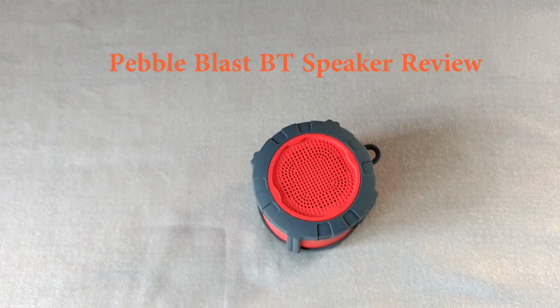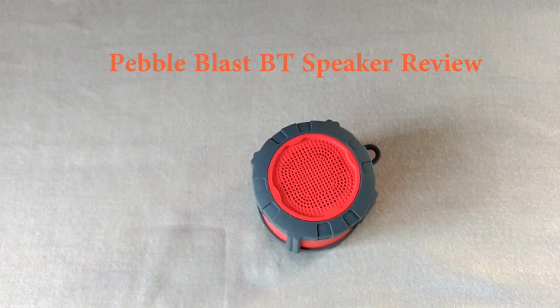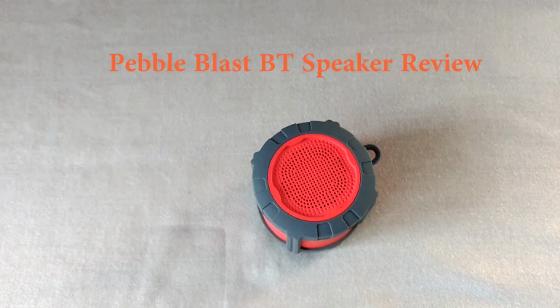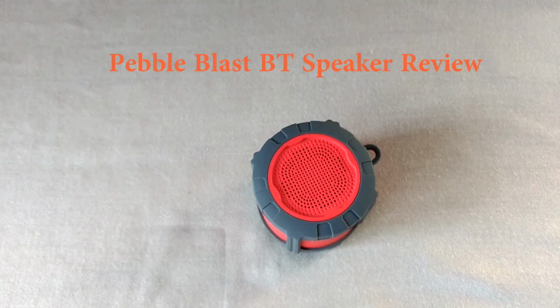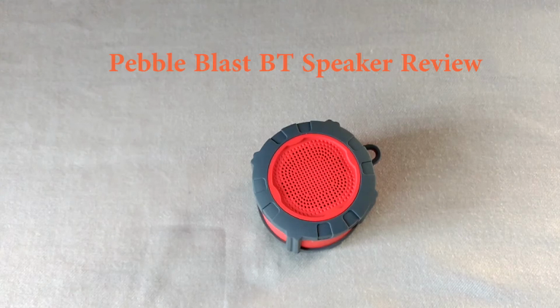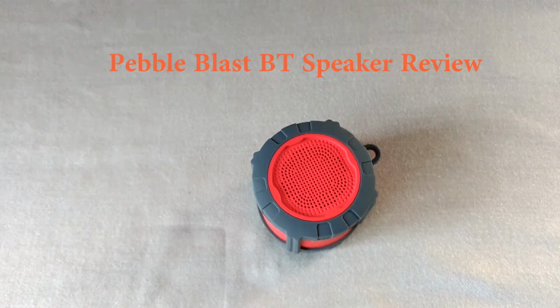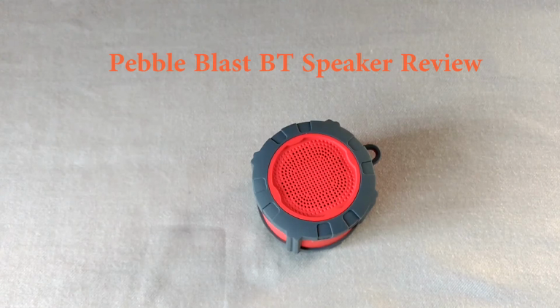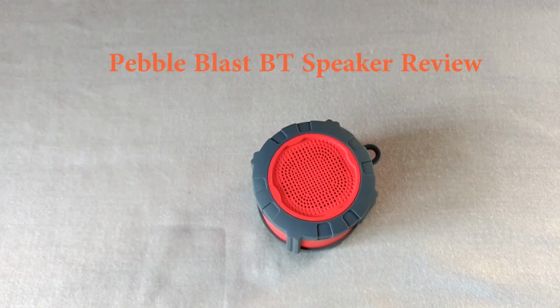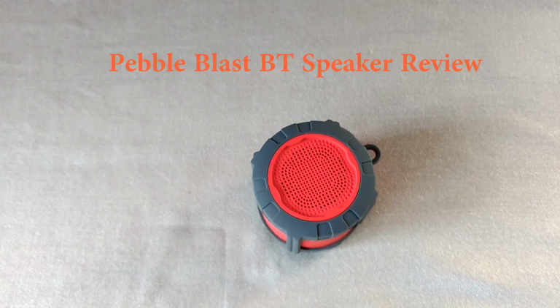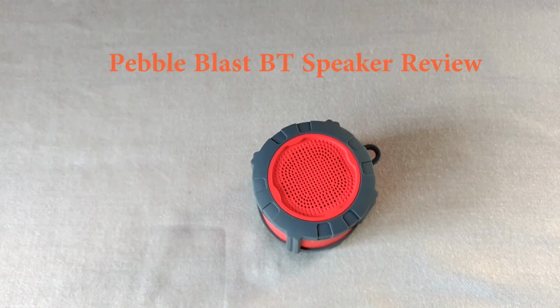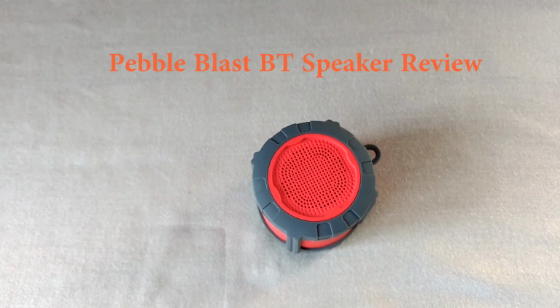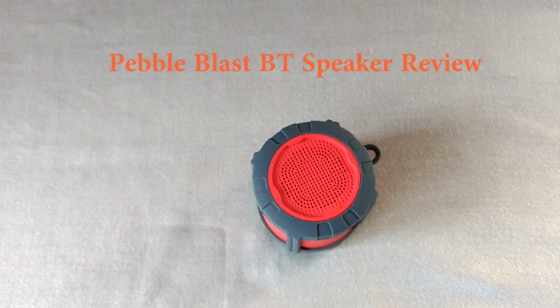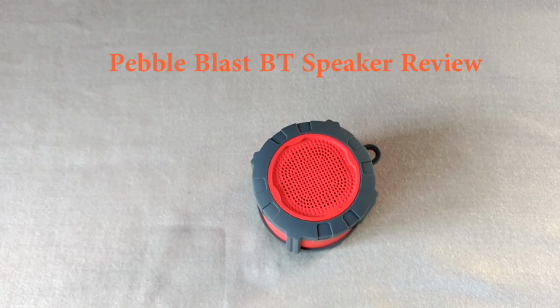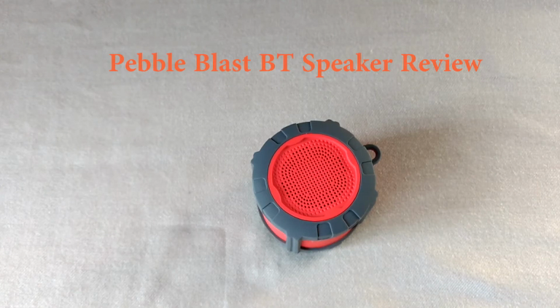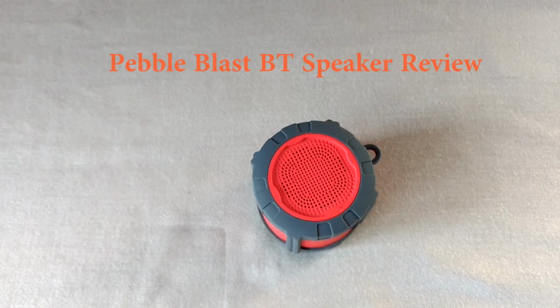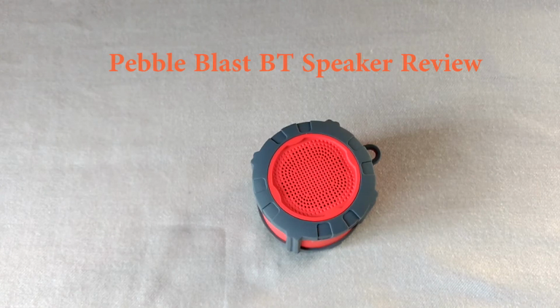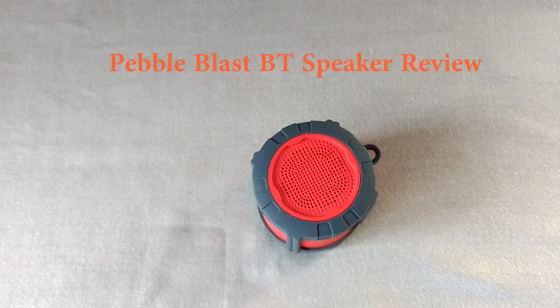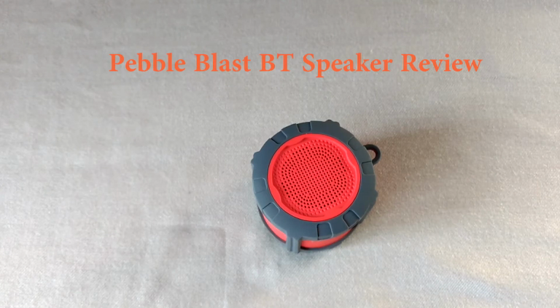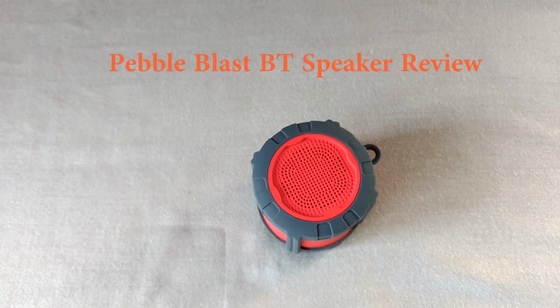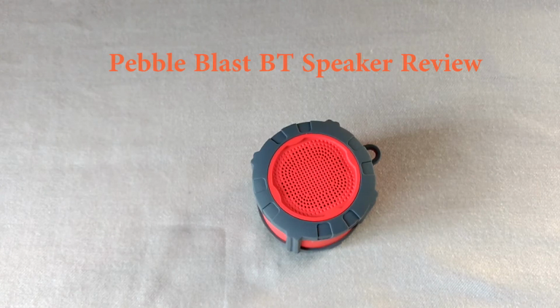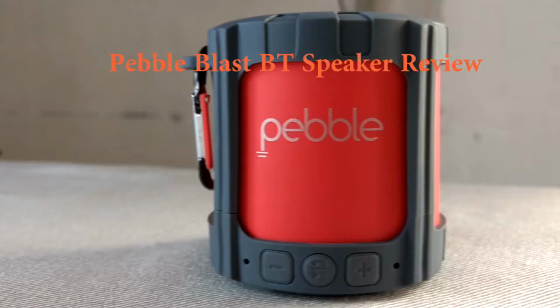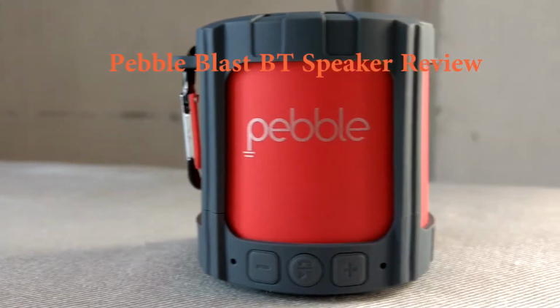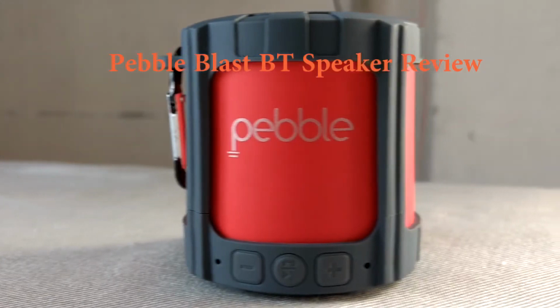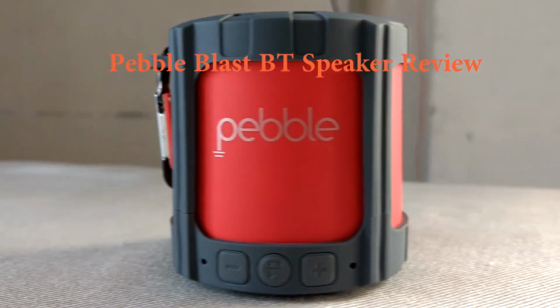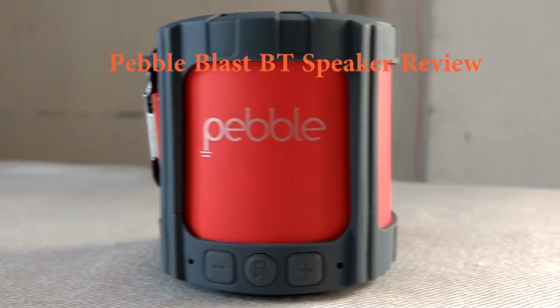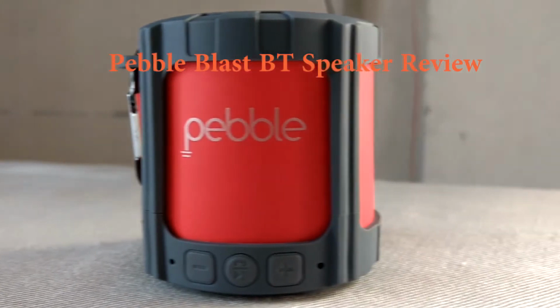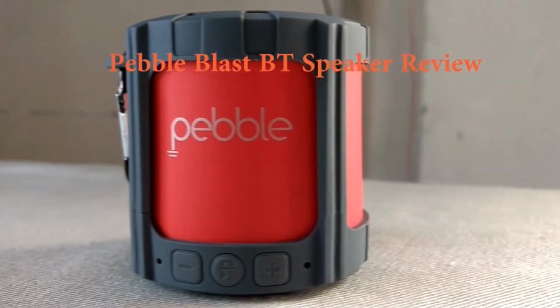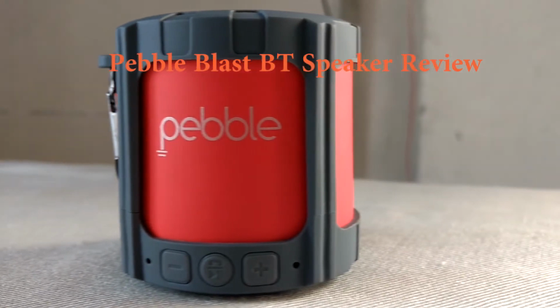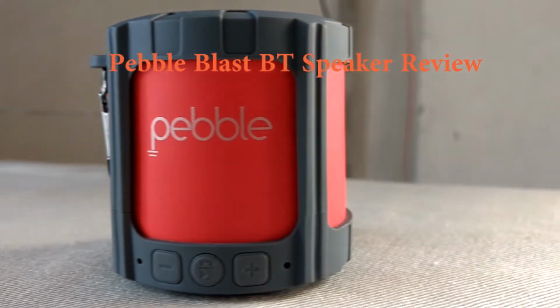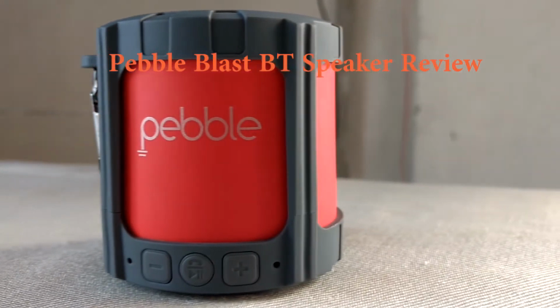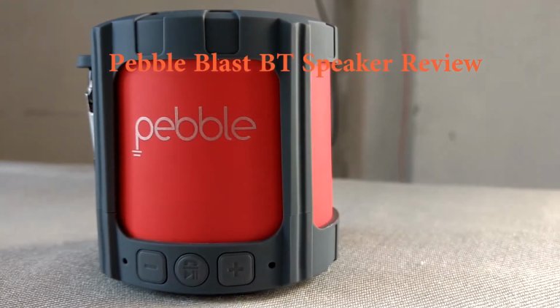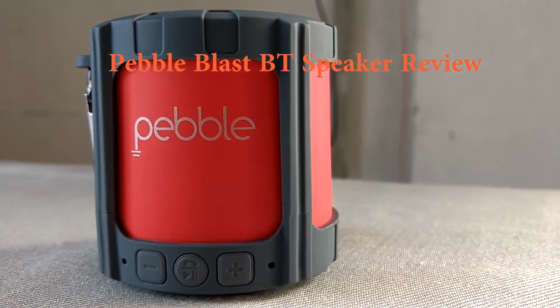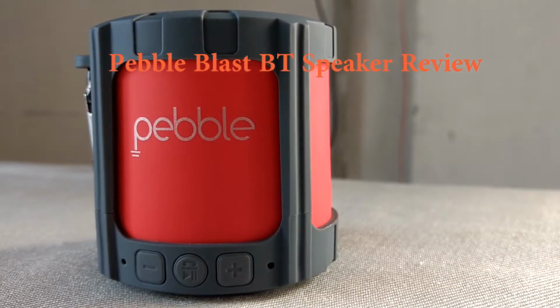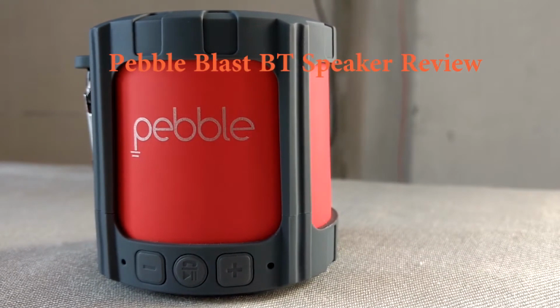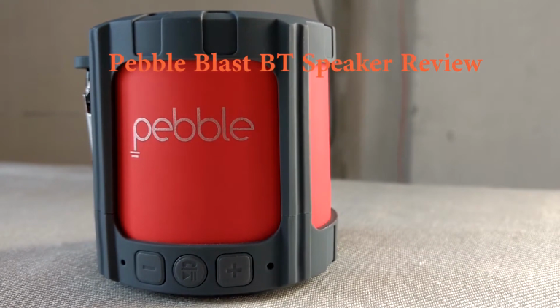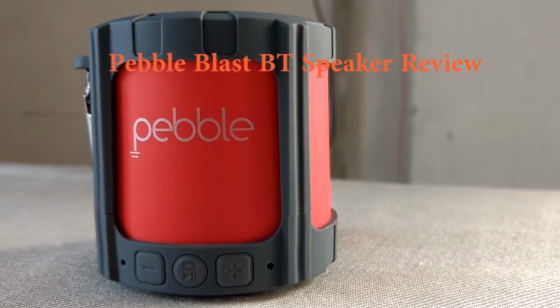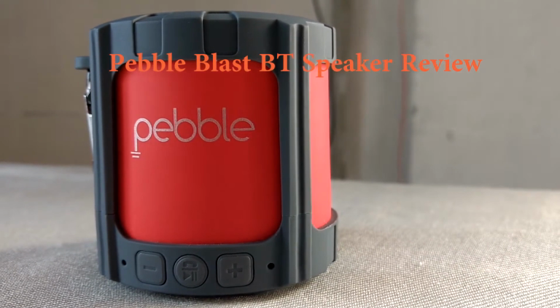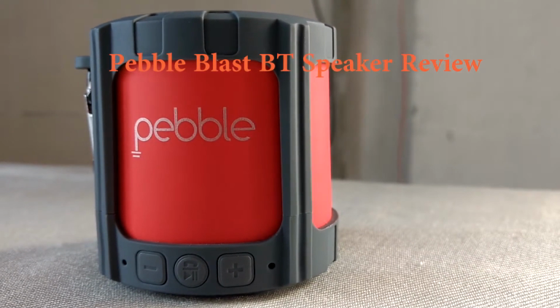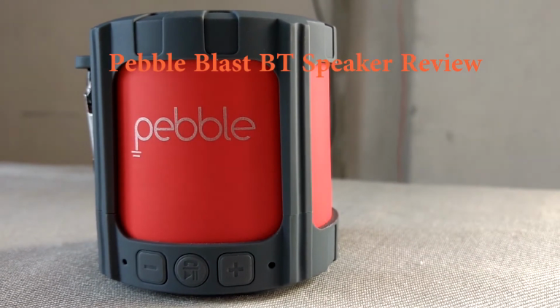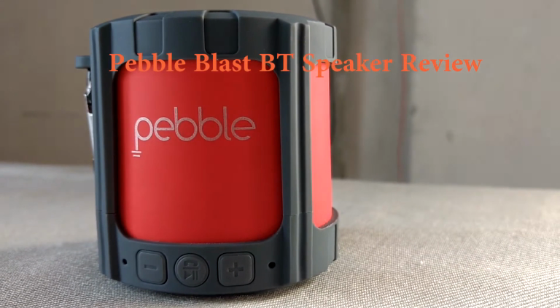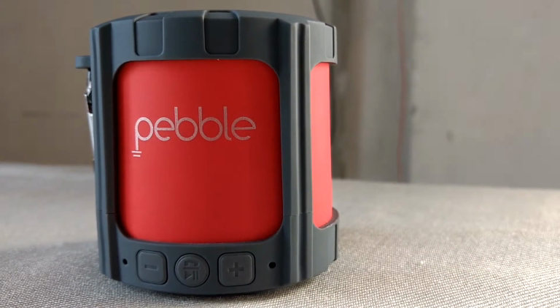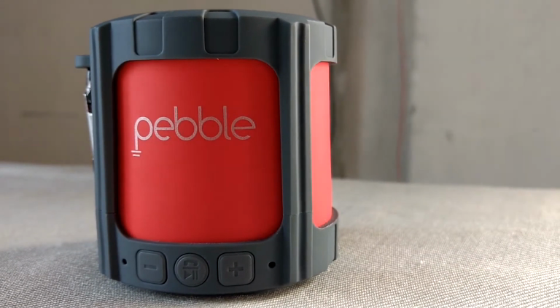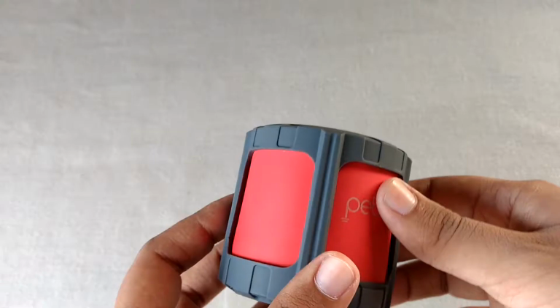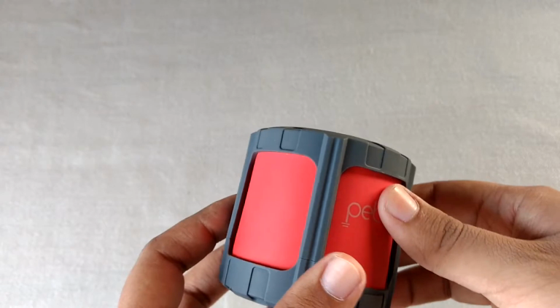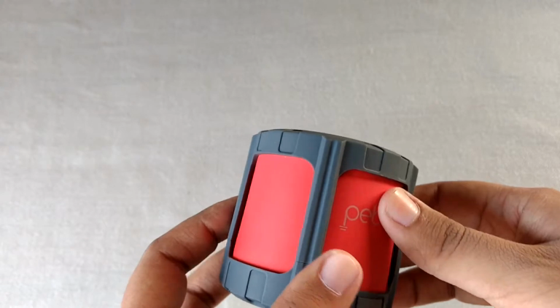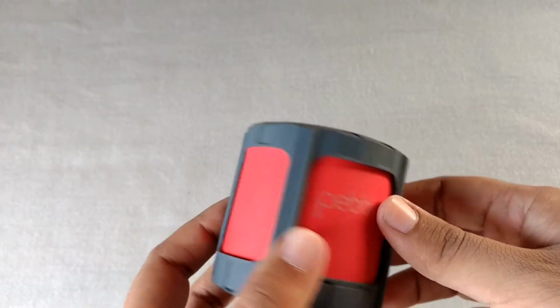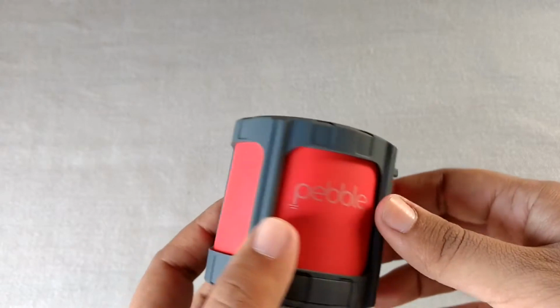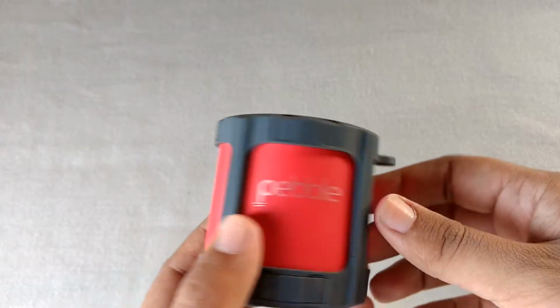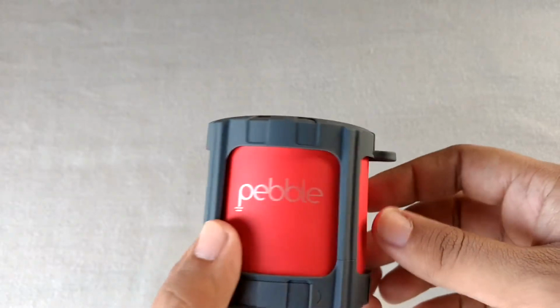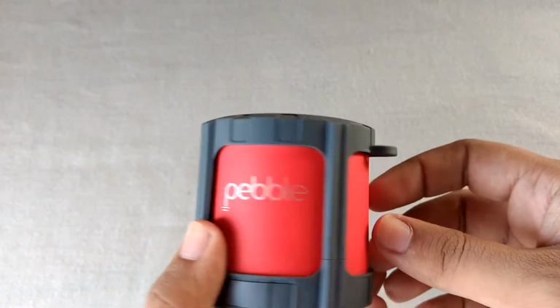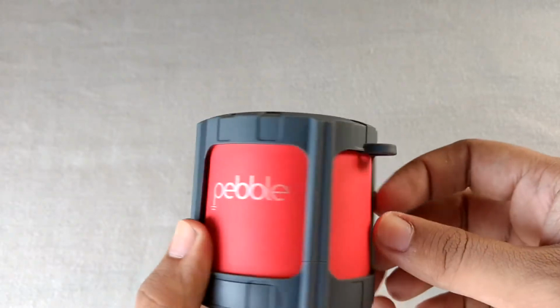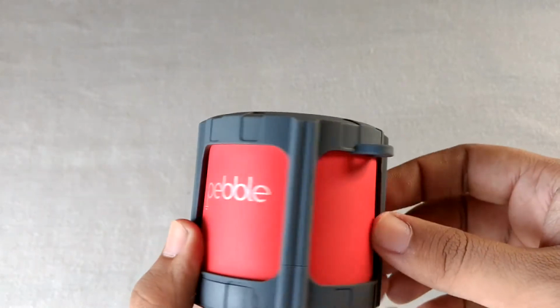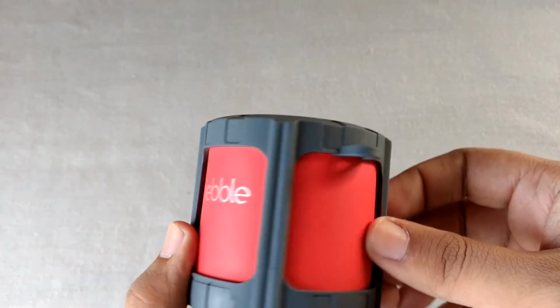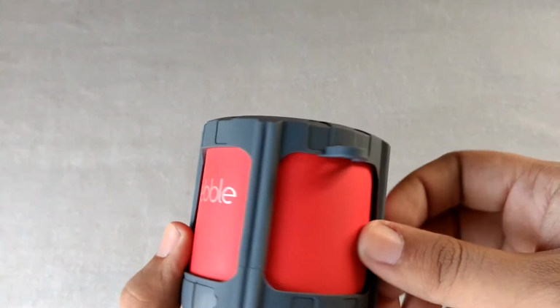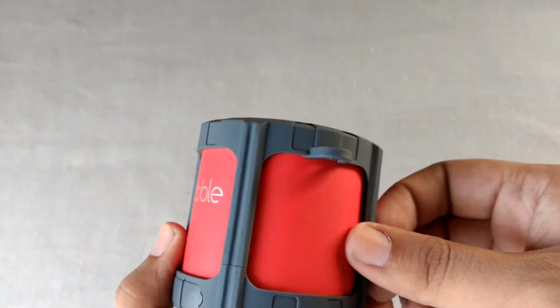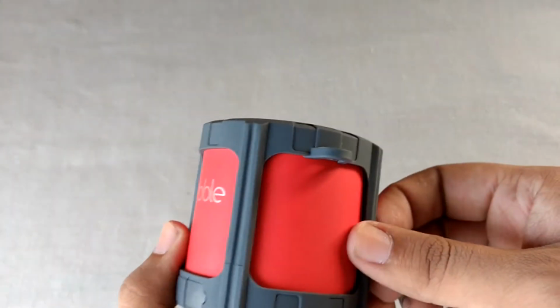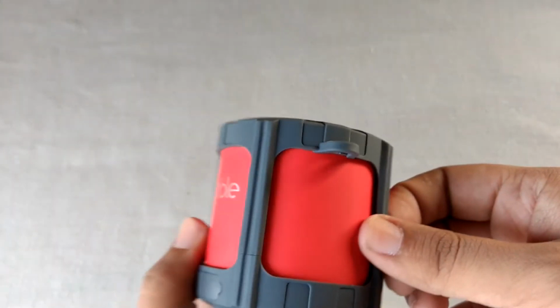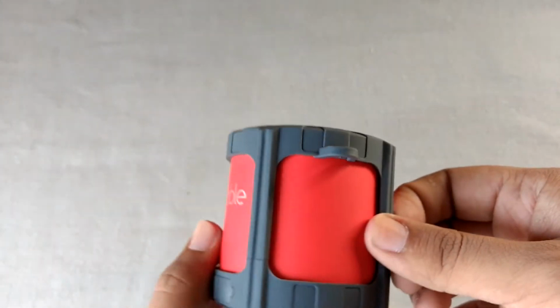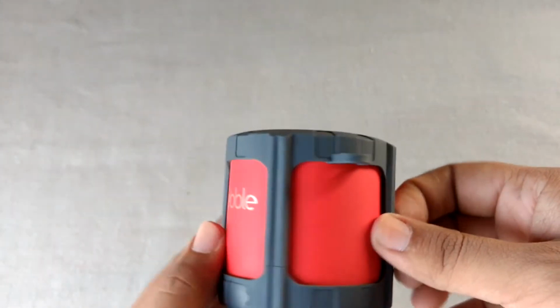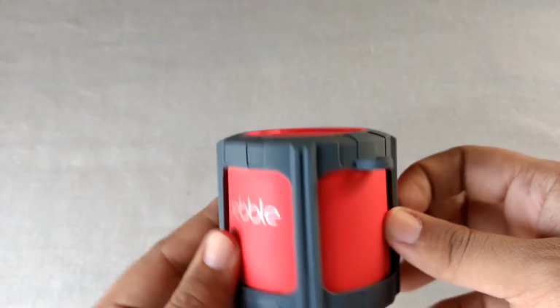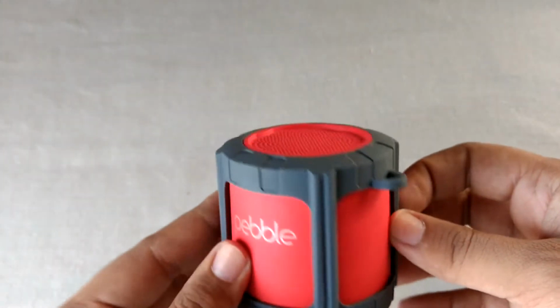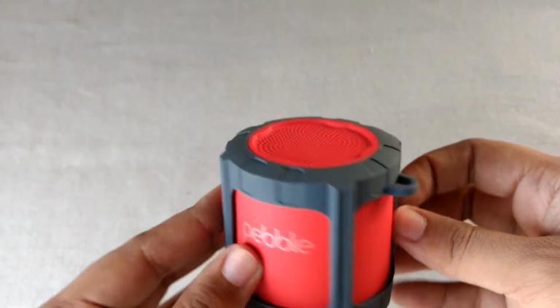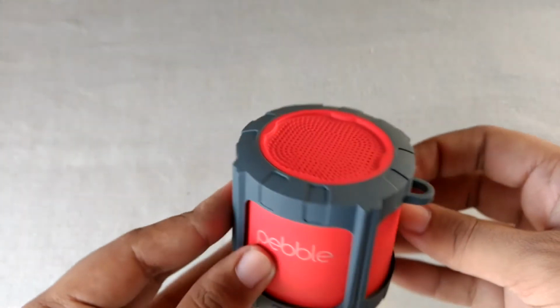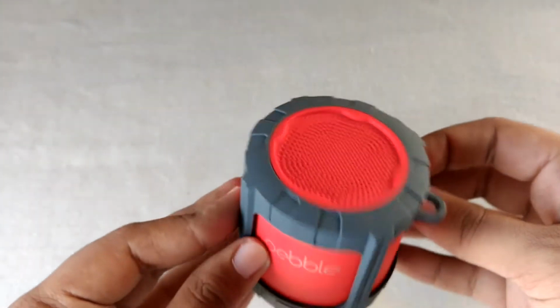Welcome back to another video. This time we are looking at the Pebble Blast Bluetooth speaker. It's available on Amazon for around 1200 rupees.